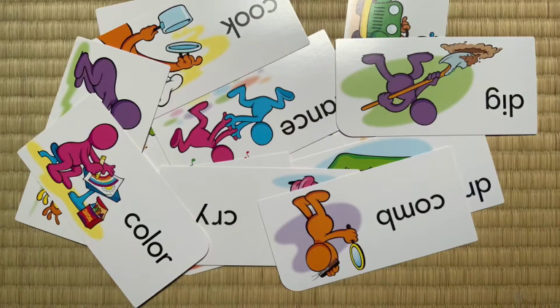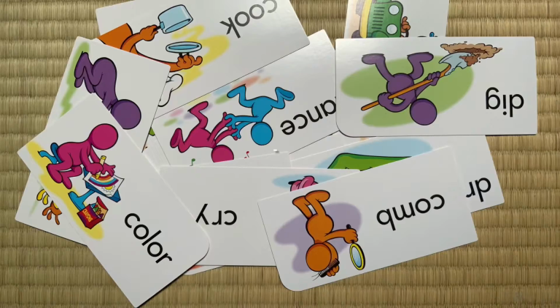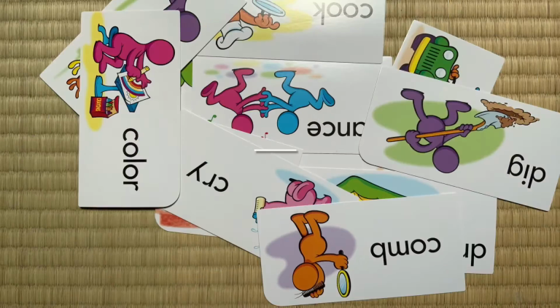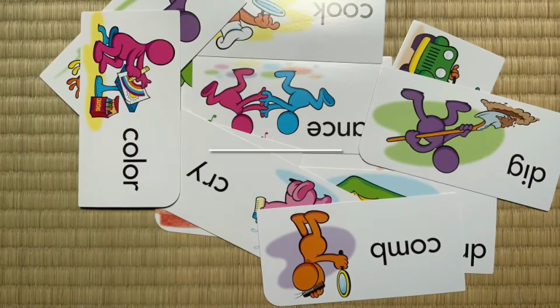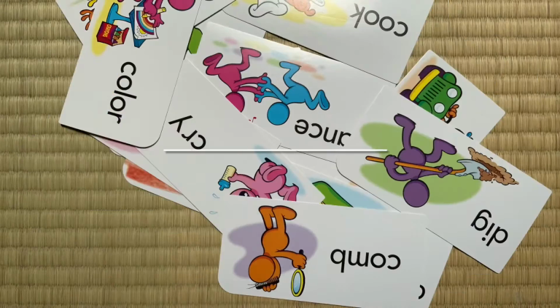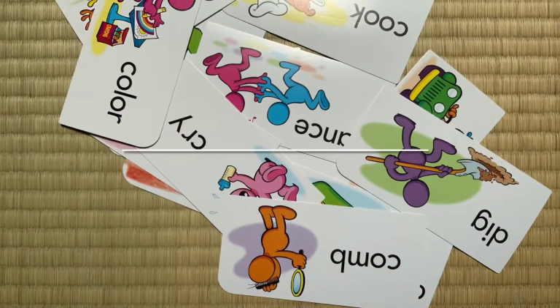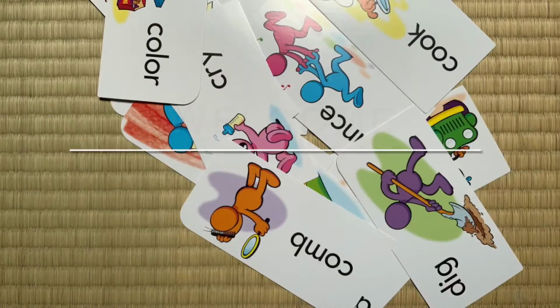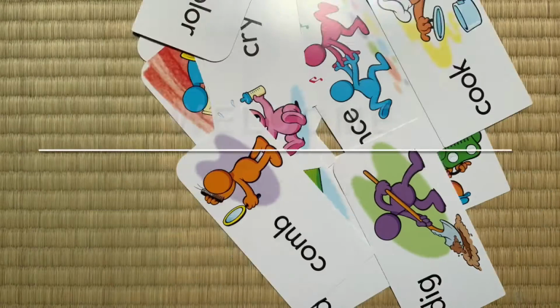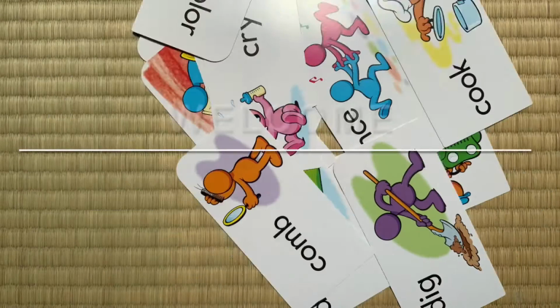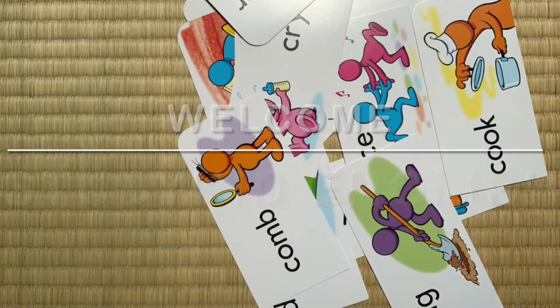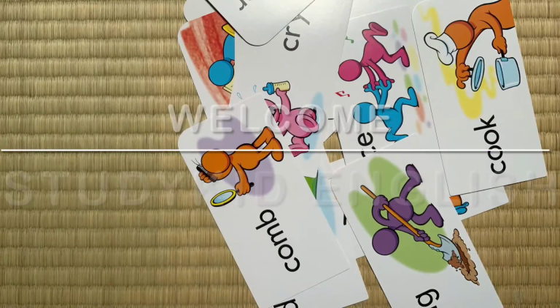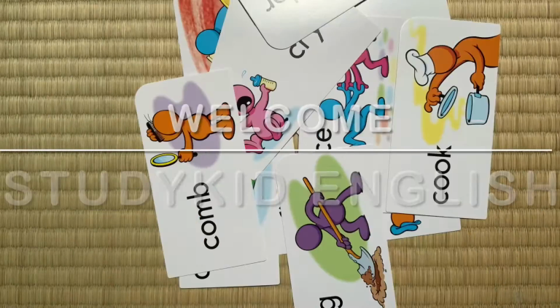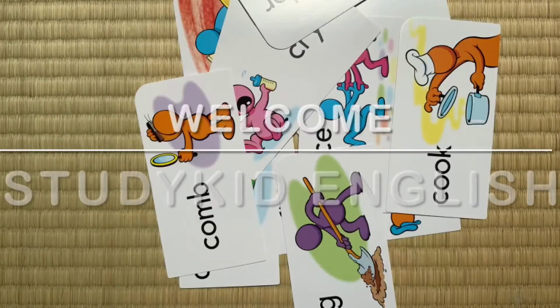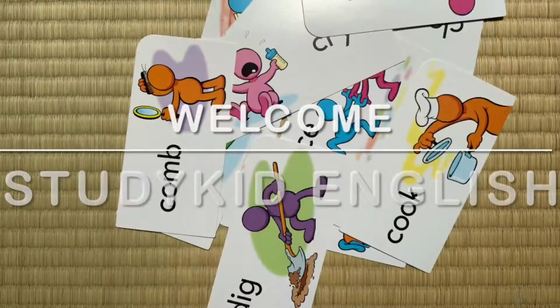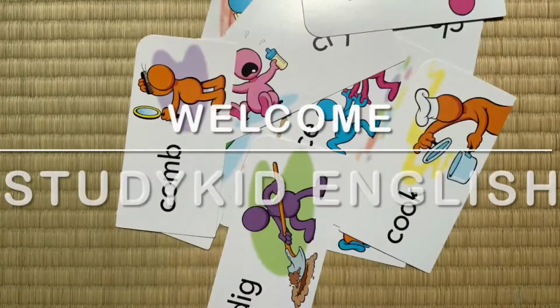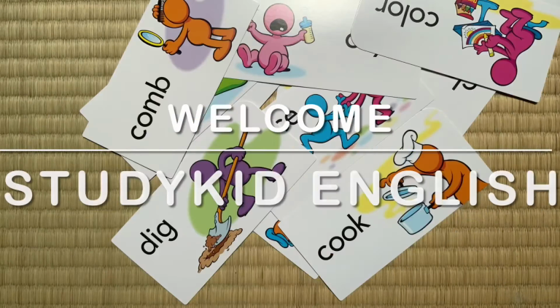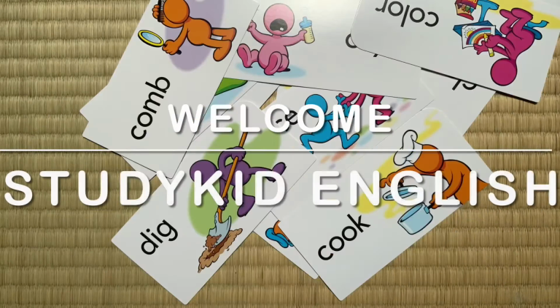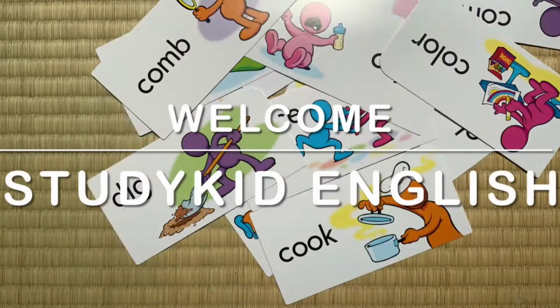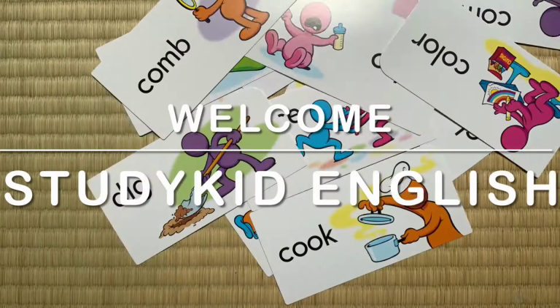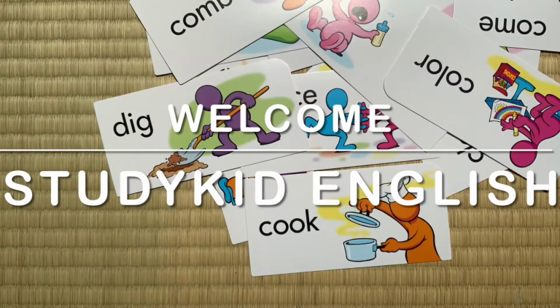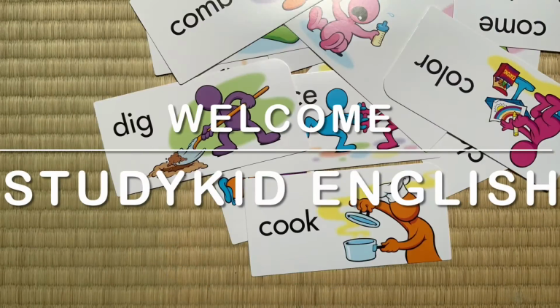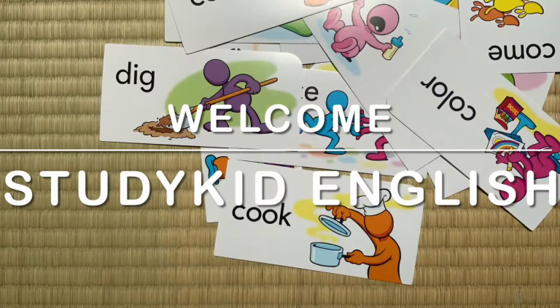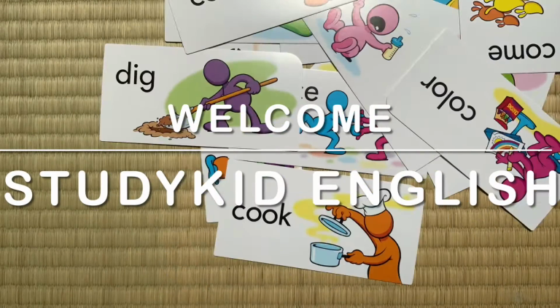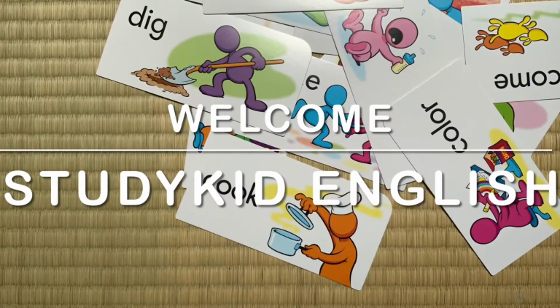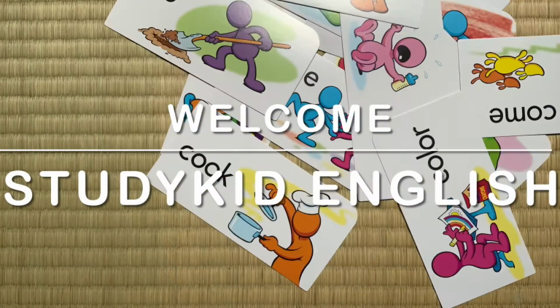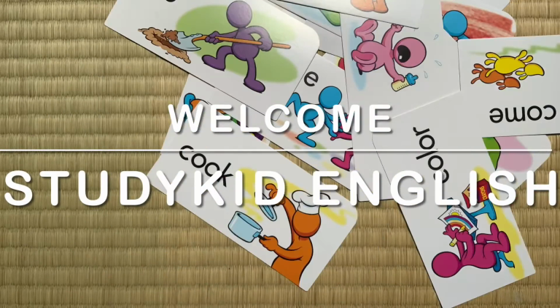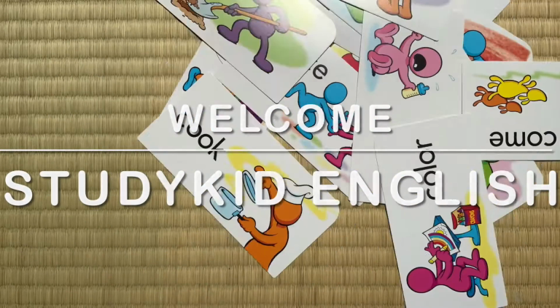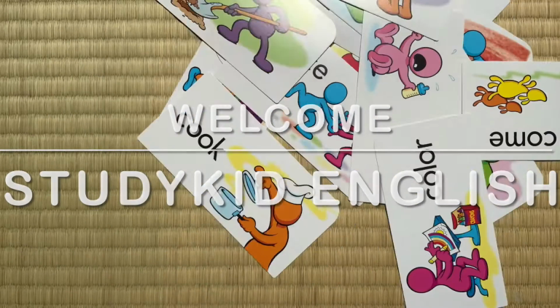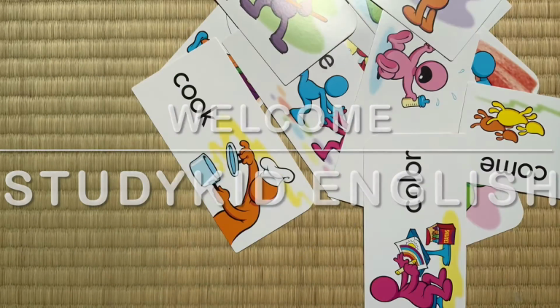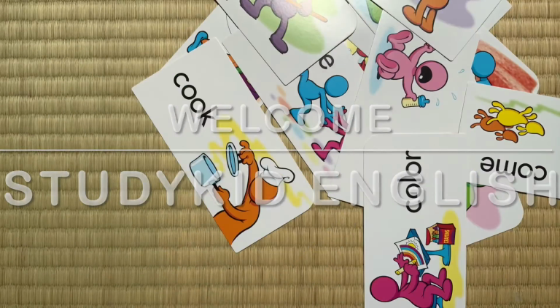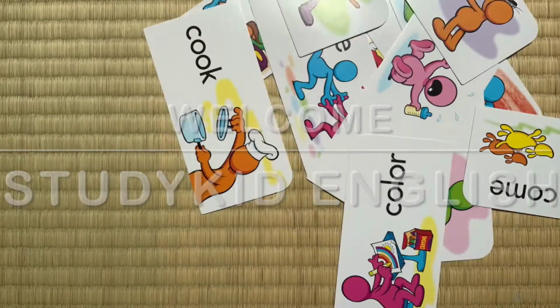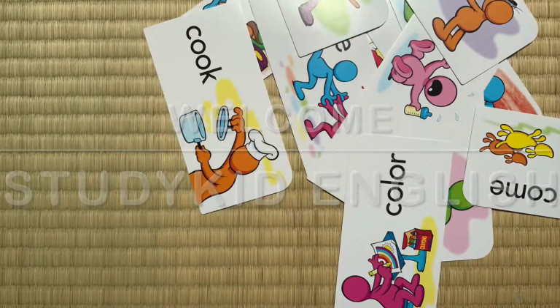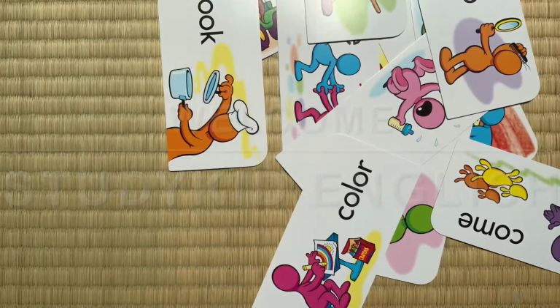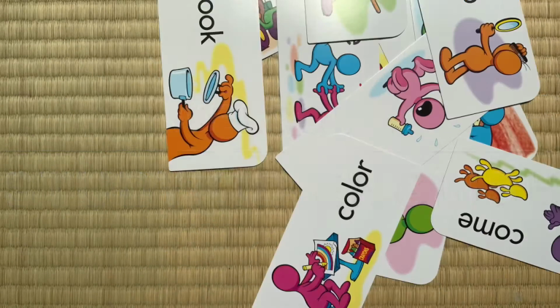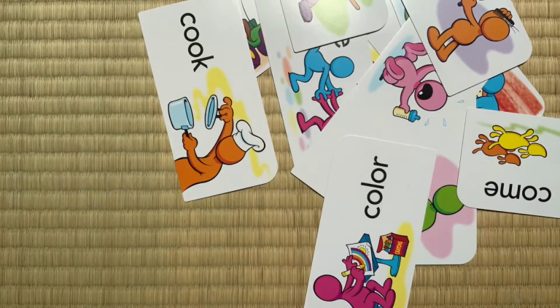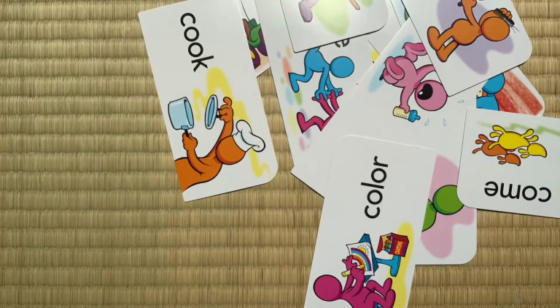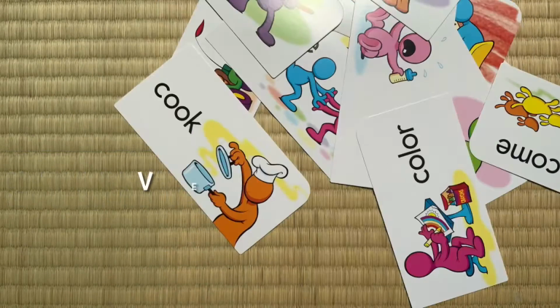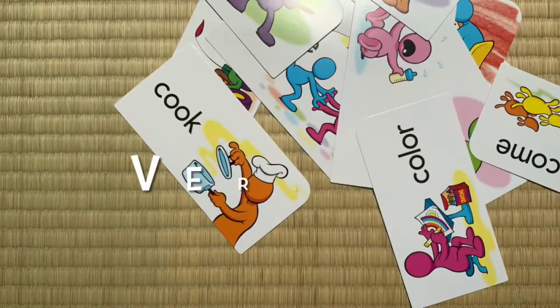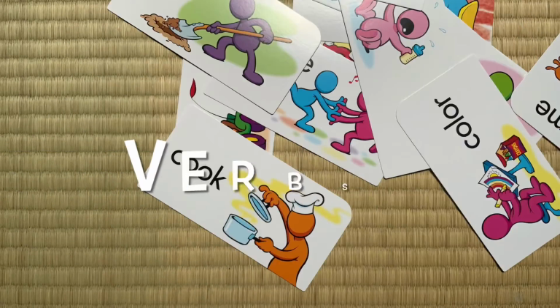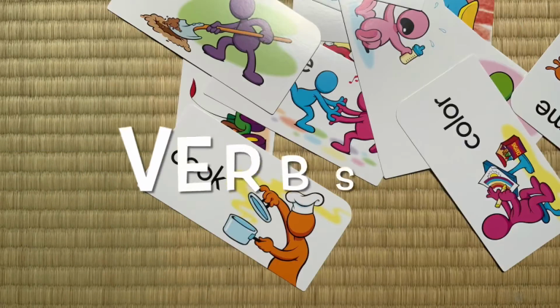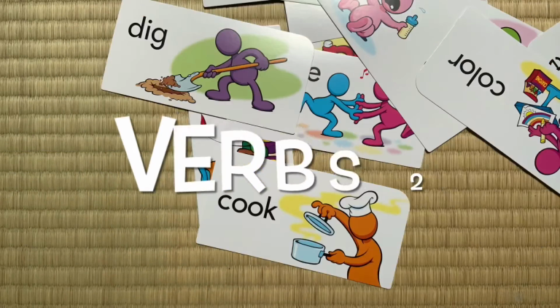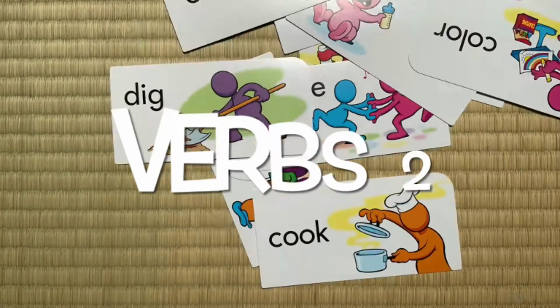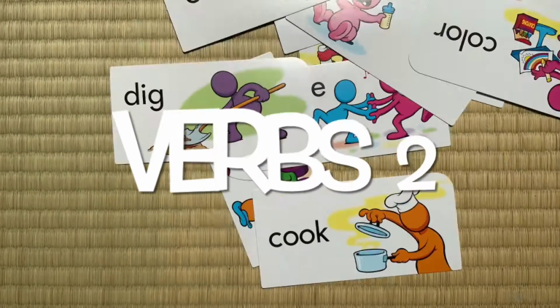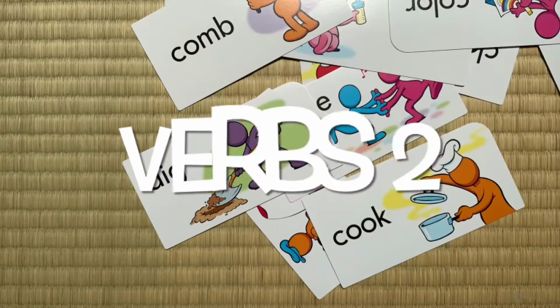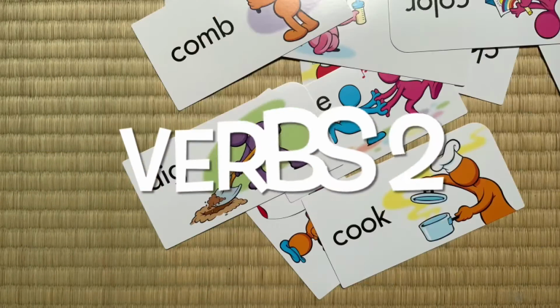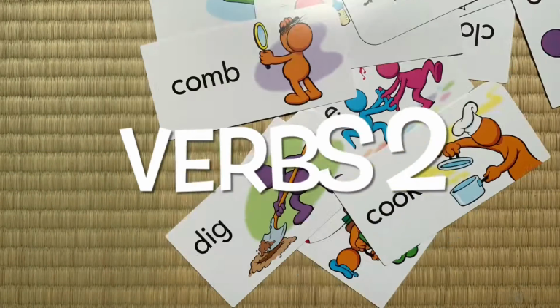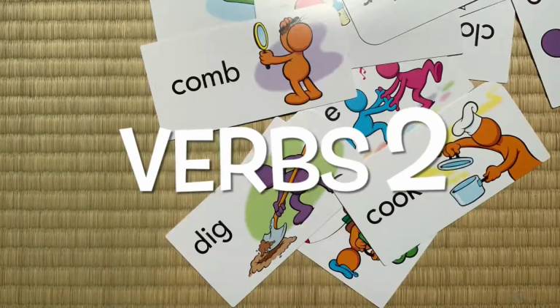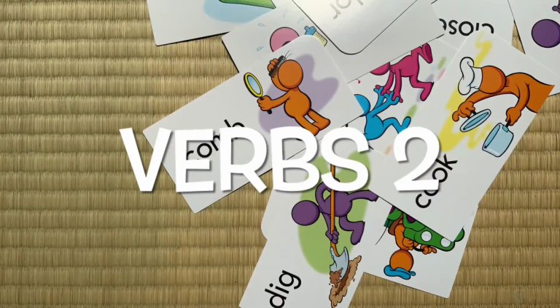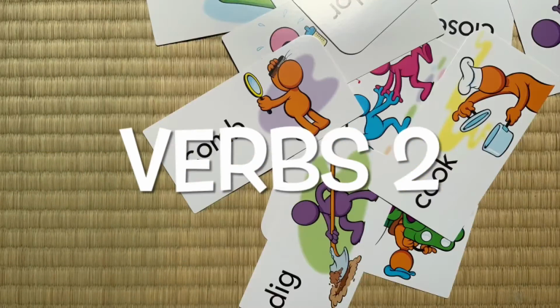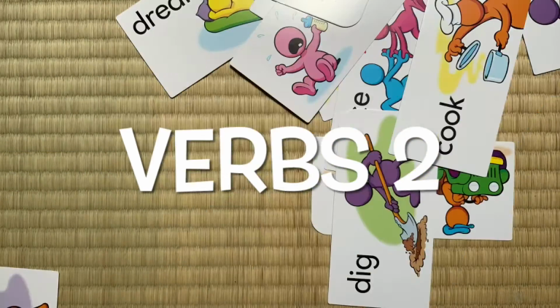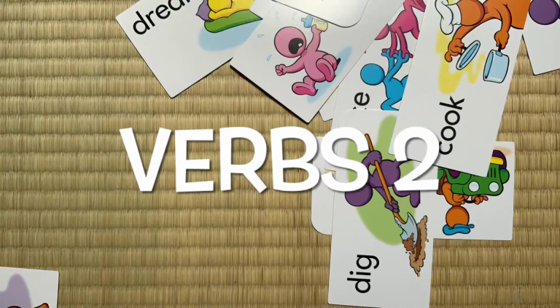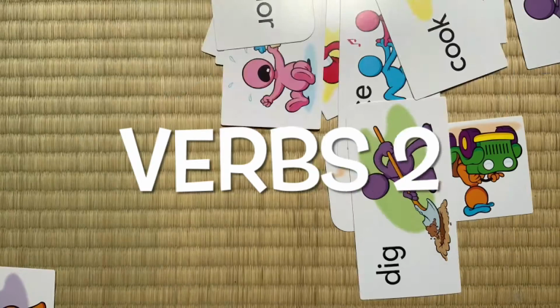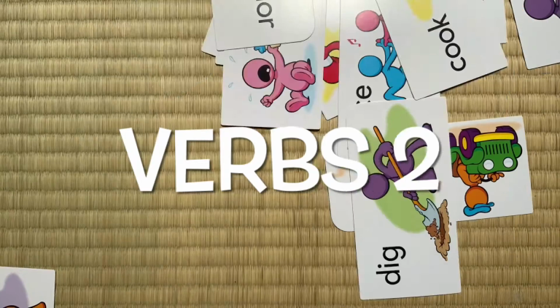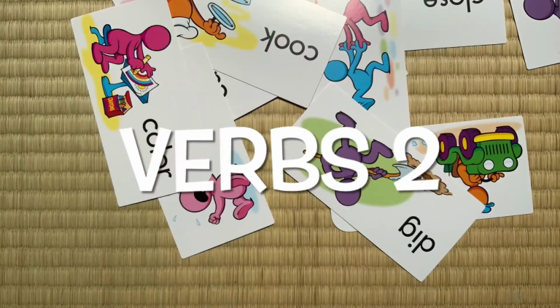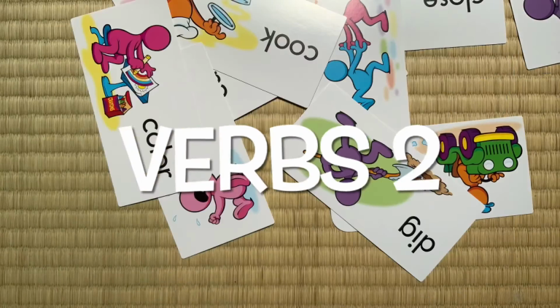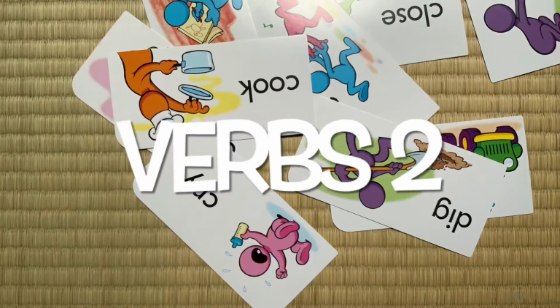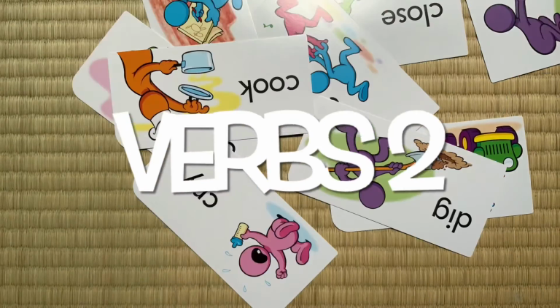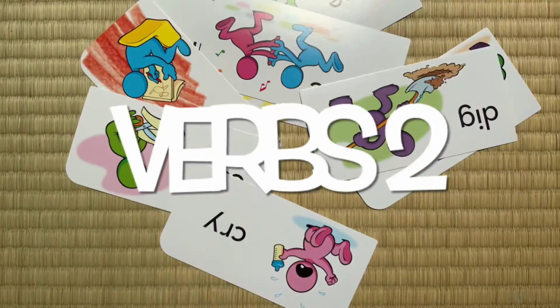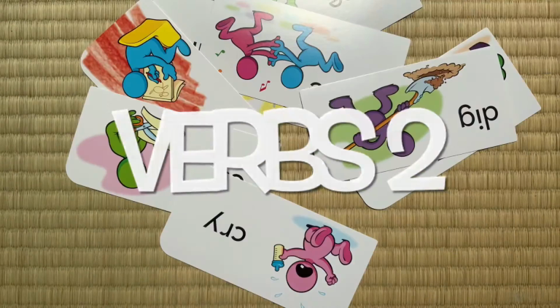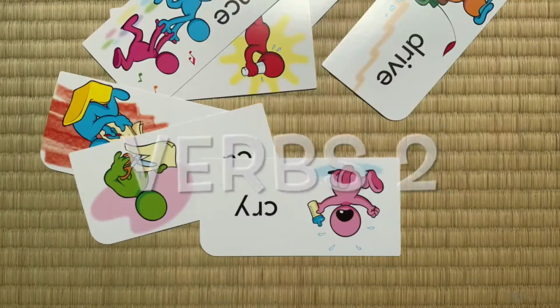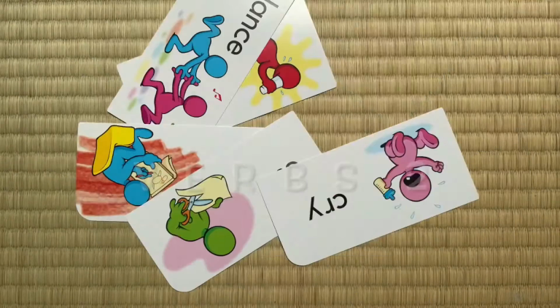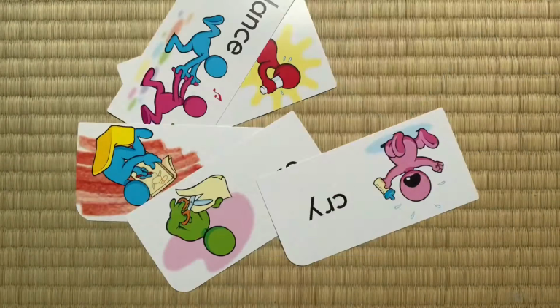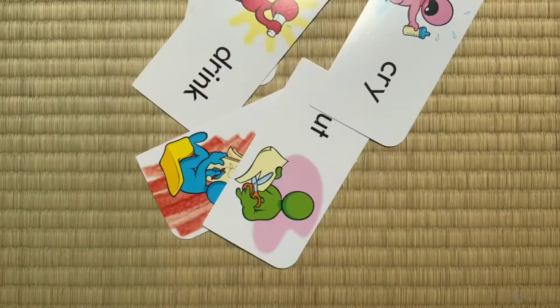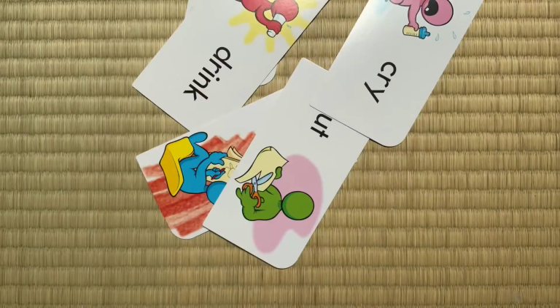Hello, welcome to Study Kid English. Today we have verbs. Okay, let's go.